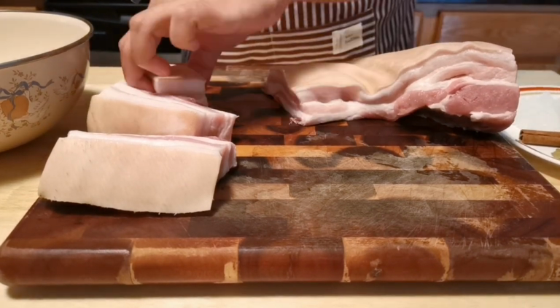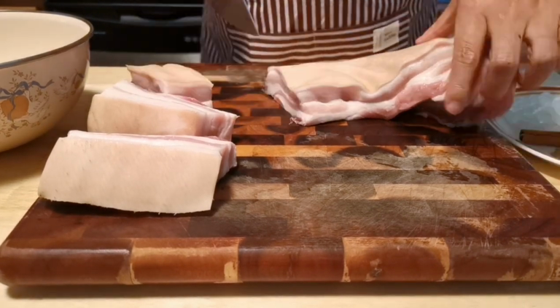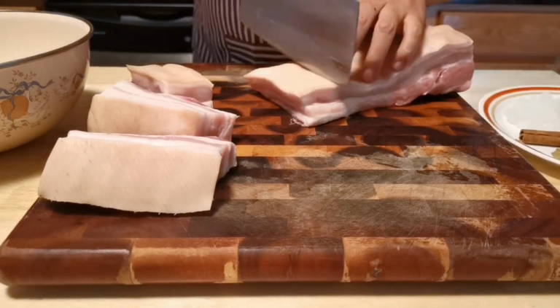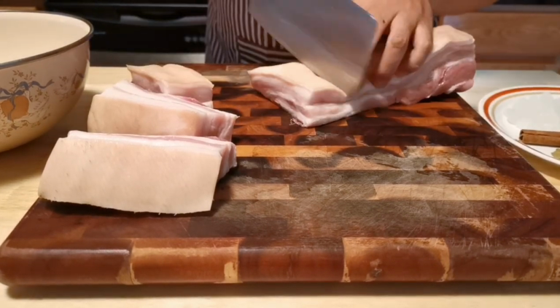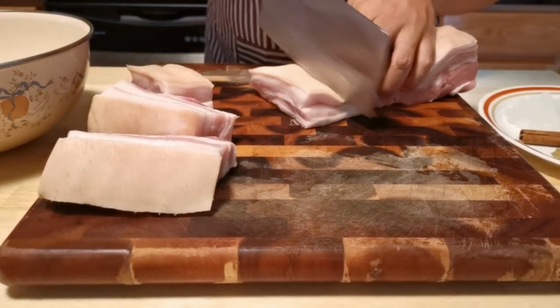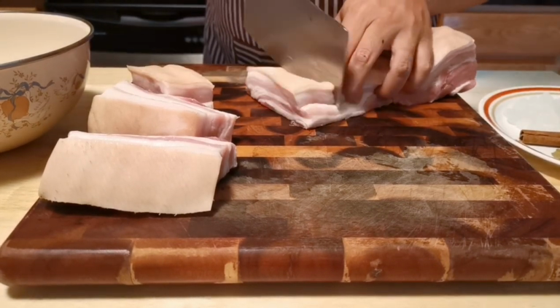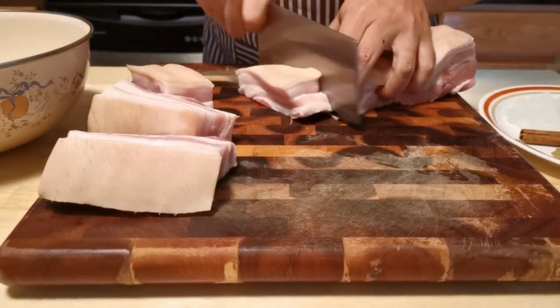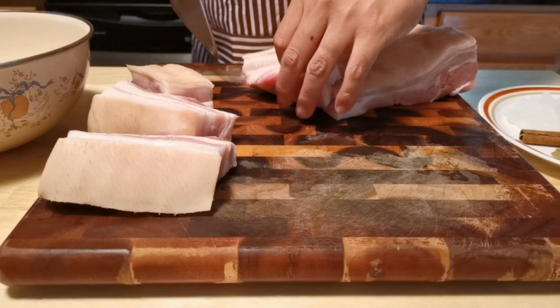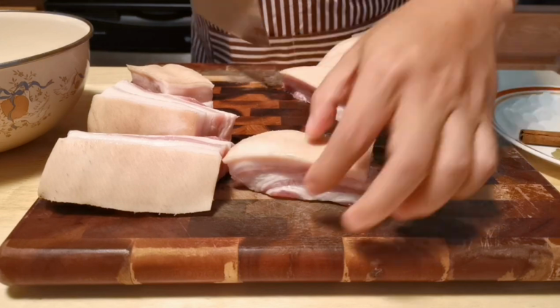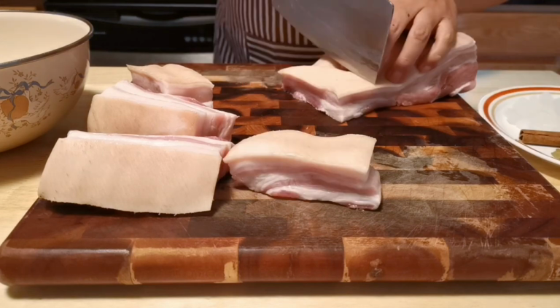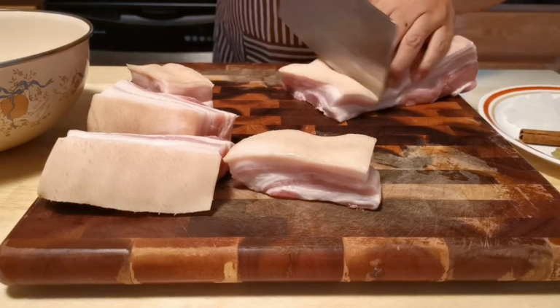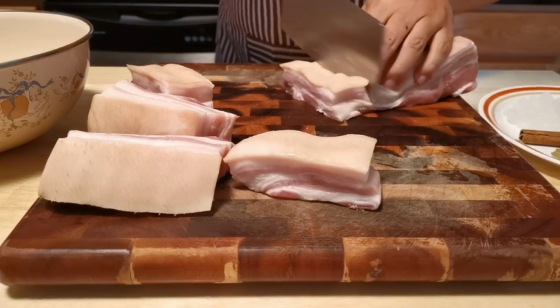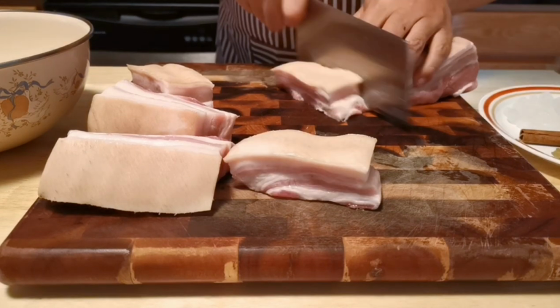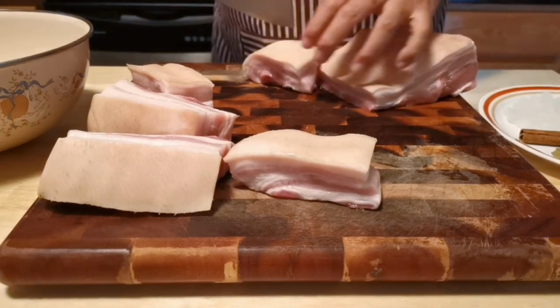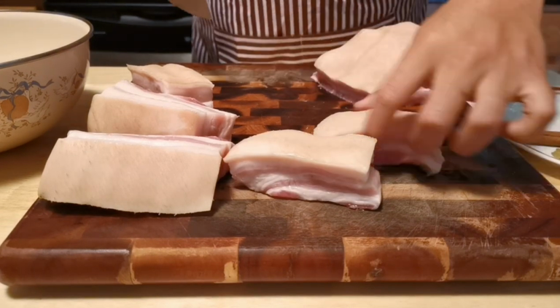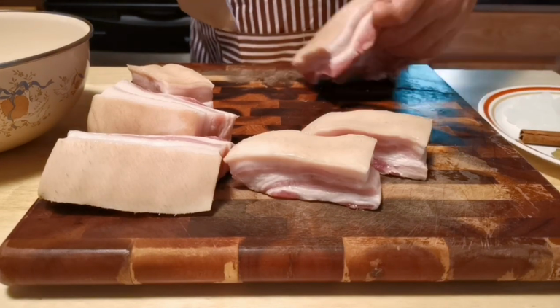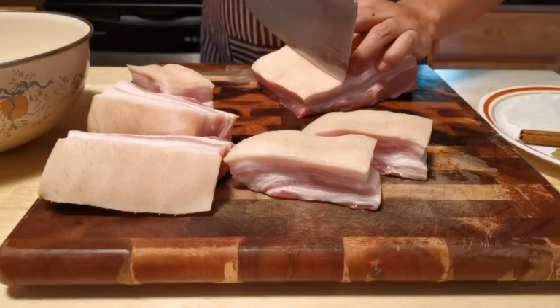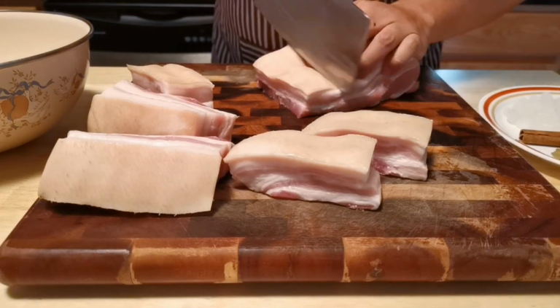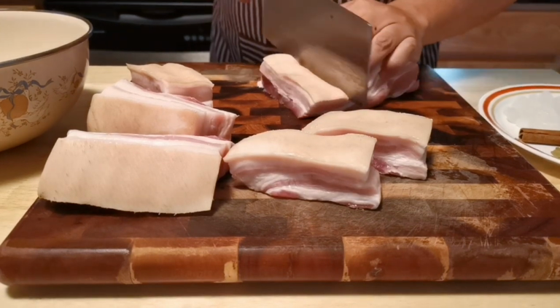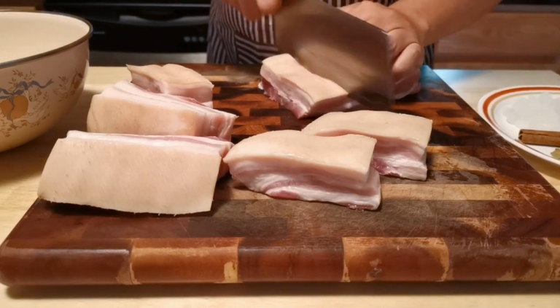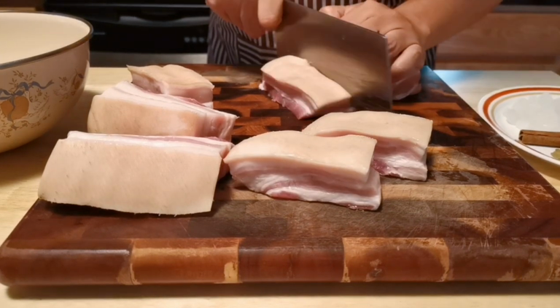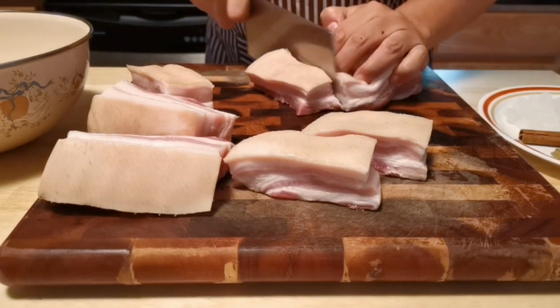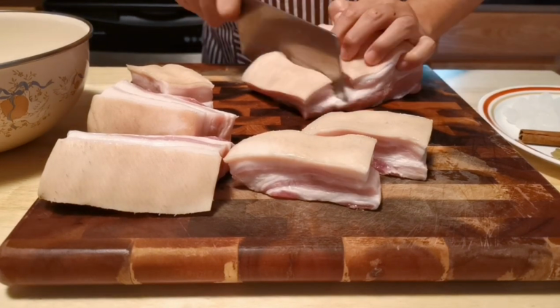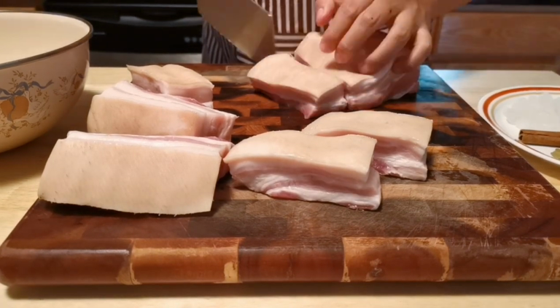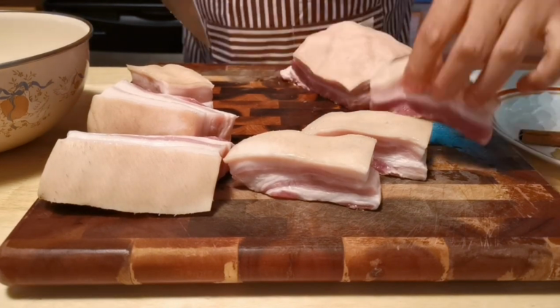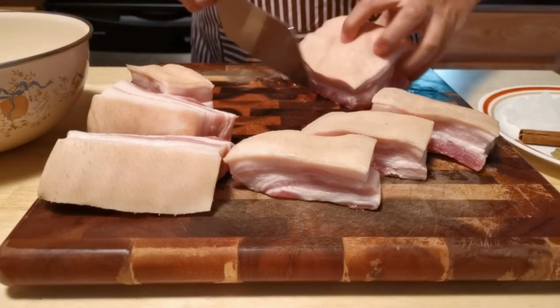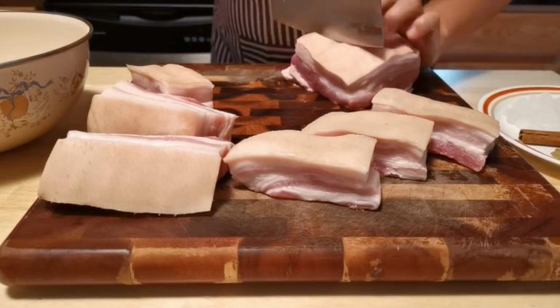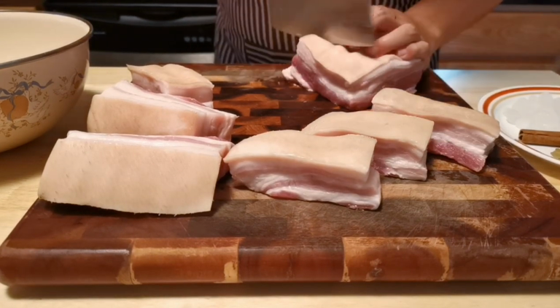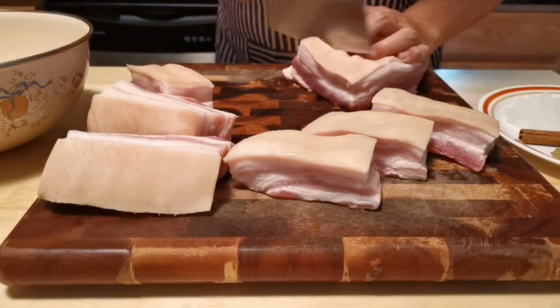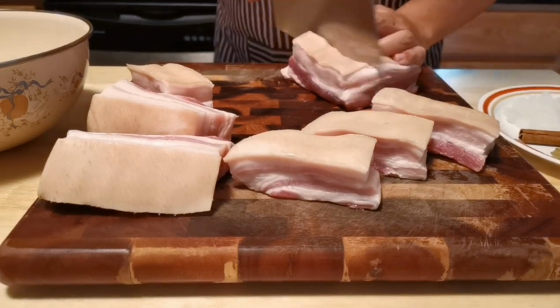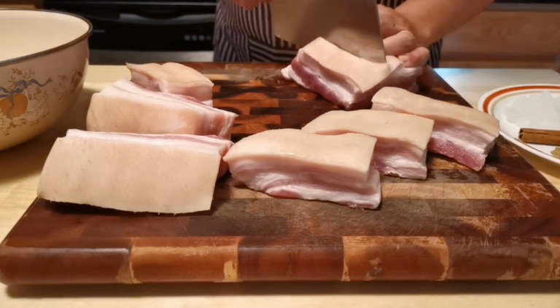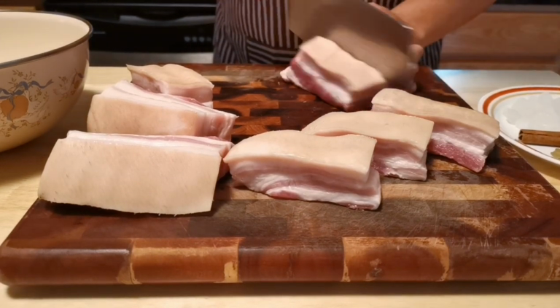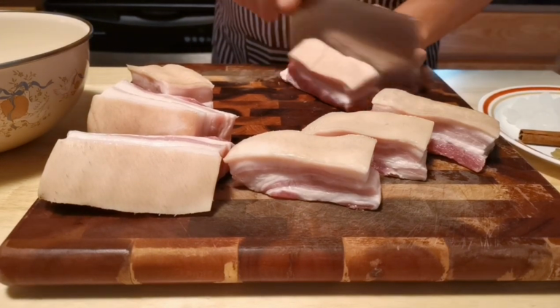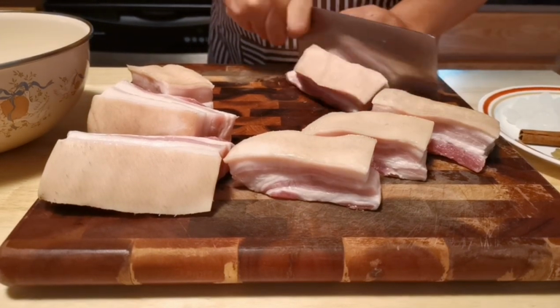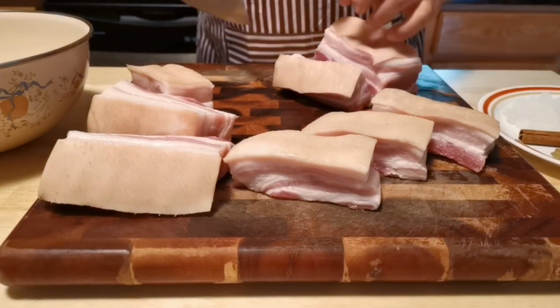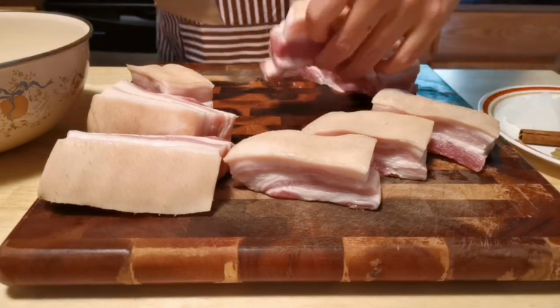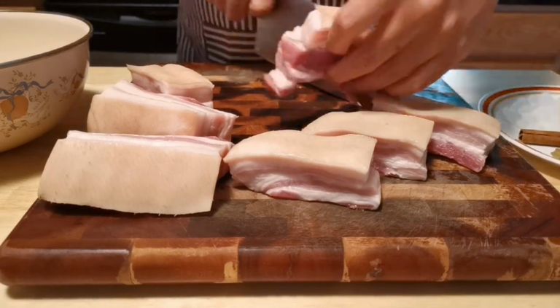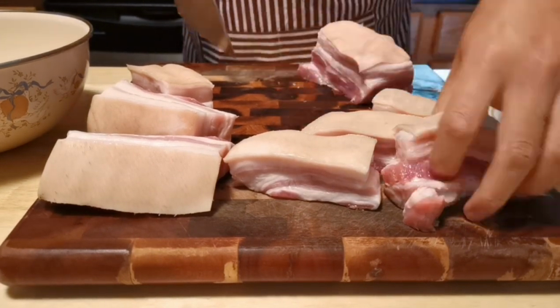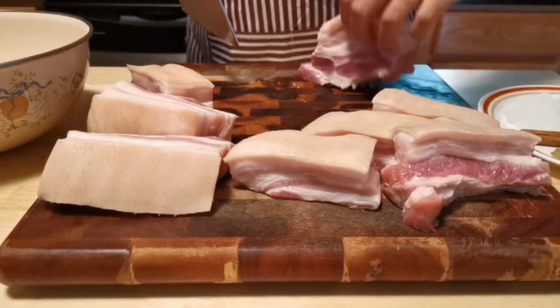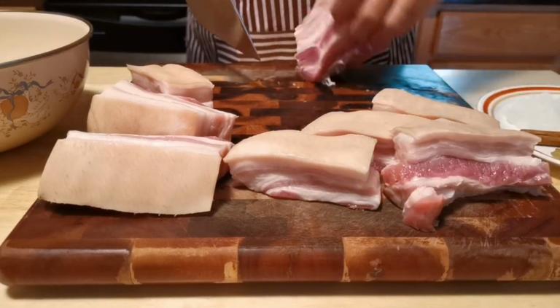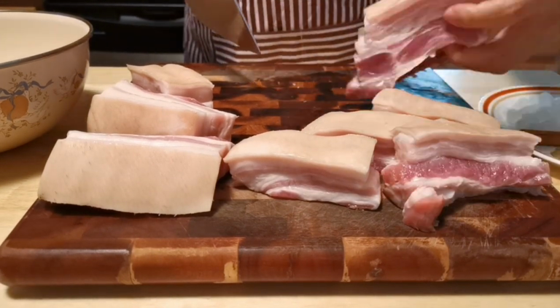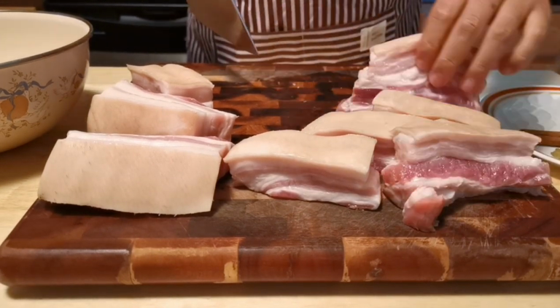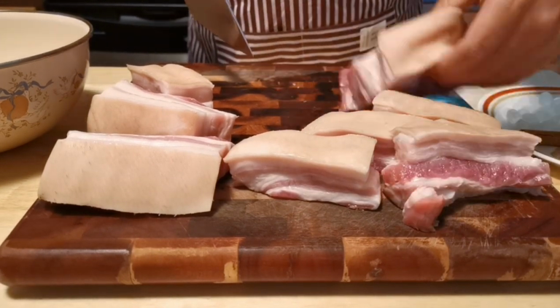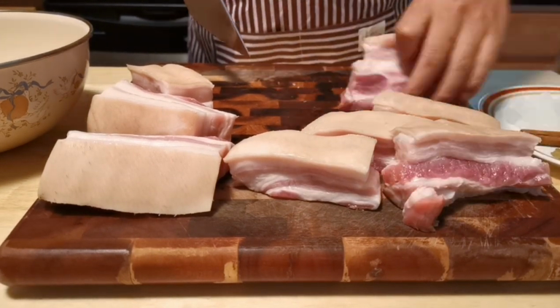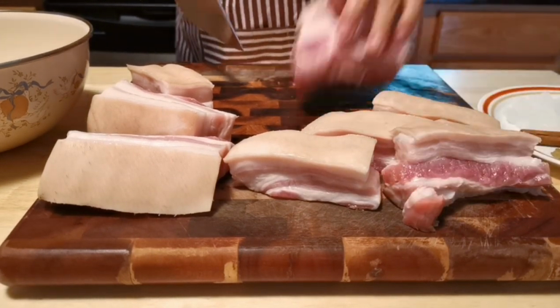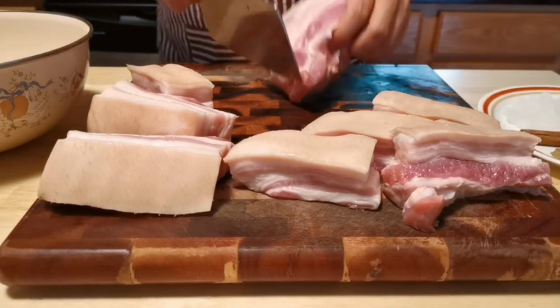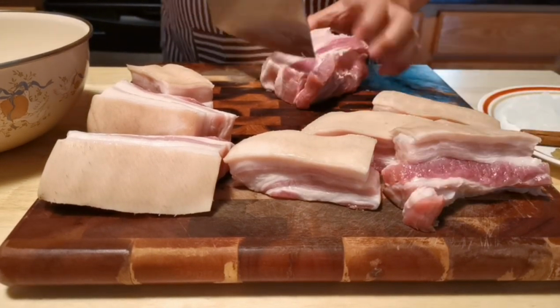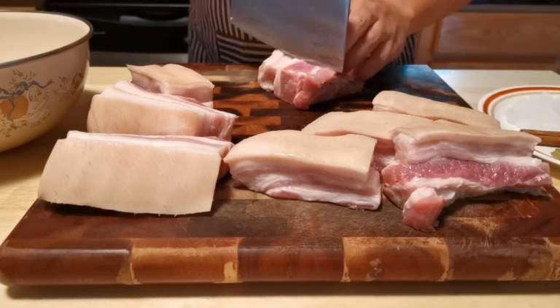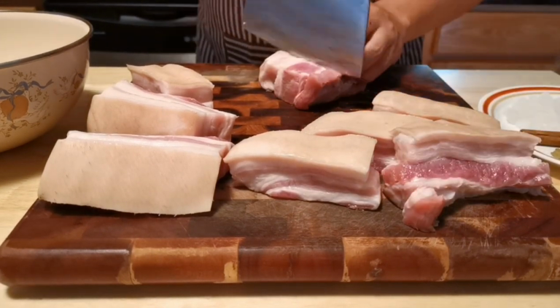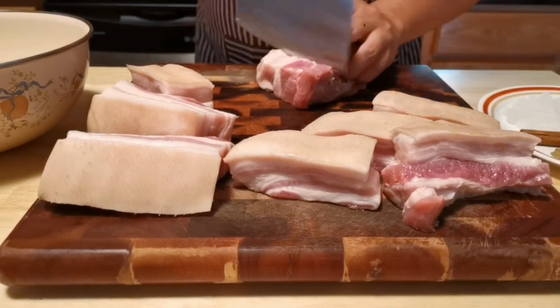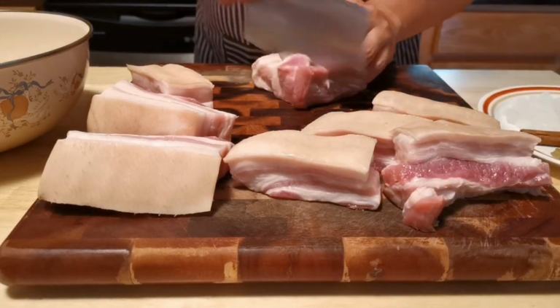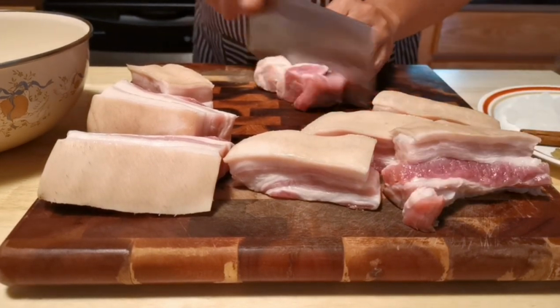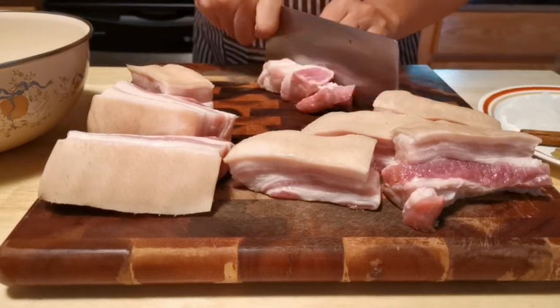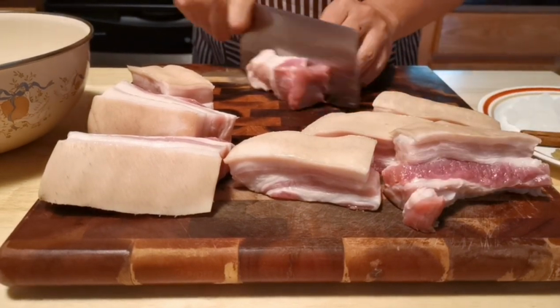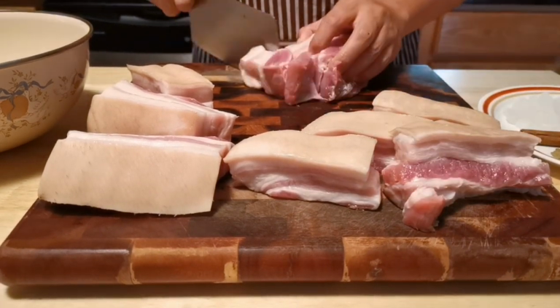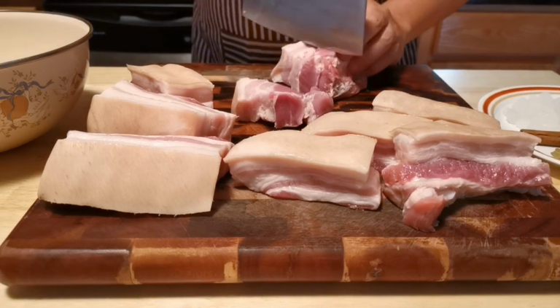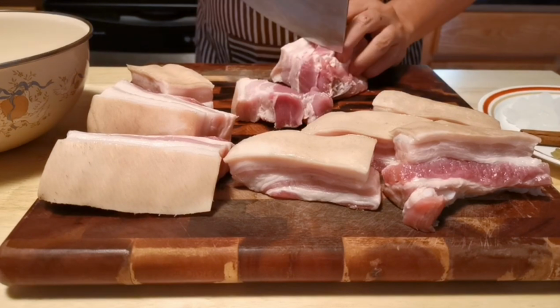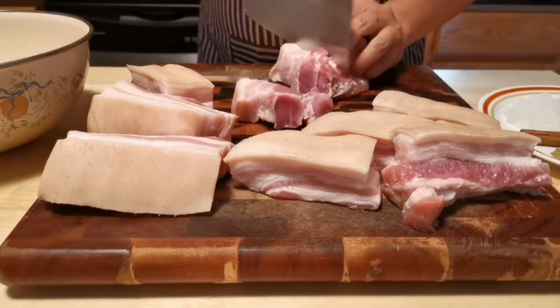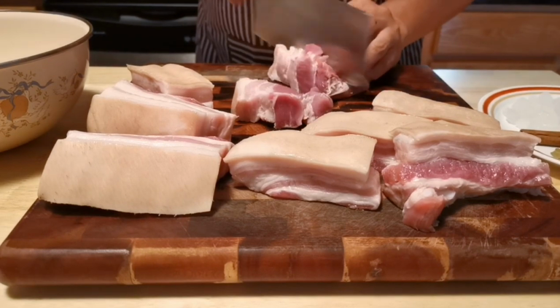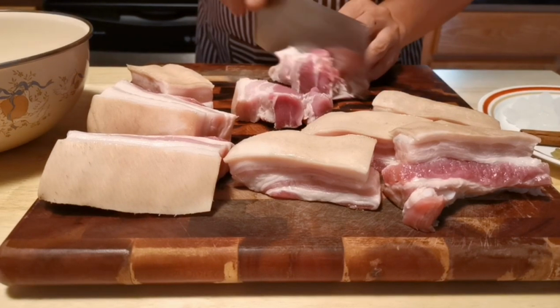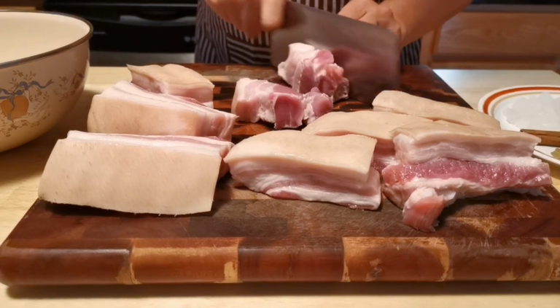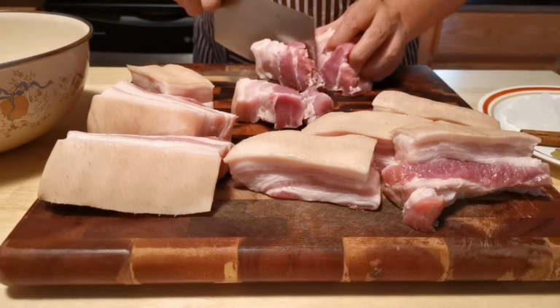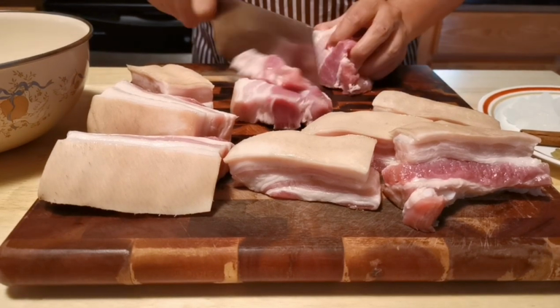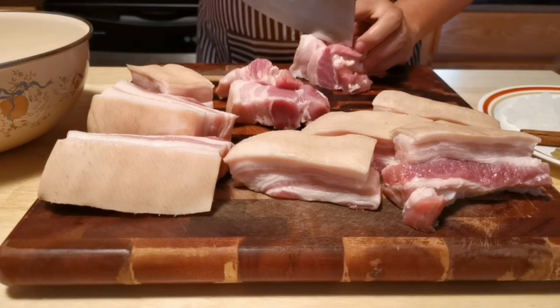The inch-wide pieces will need about an hour and a half to cook. Smaller pieces can be cooked faster.